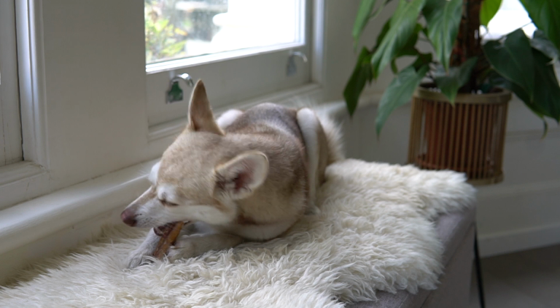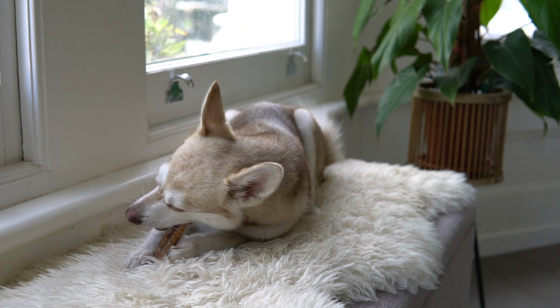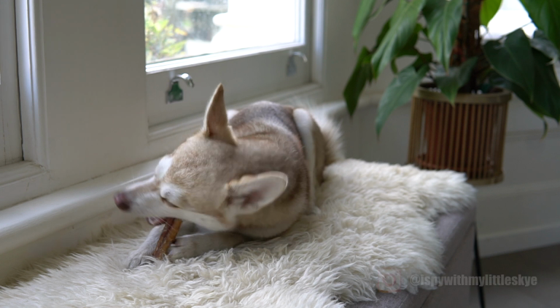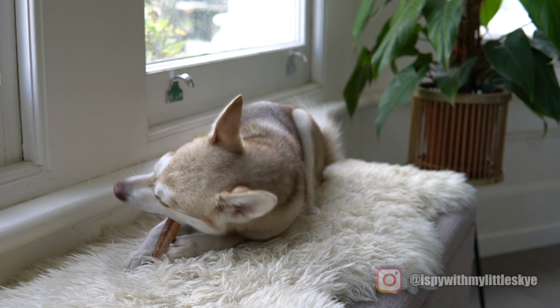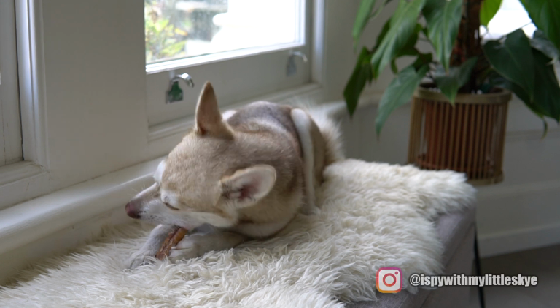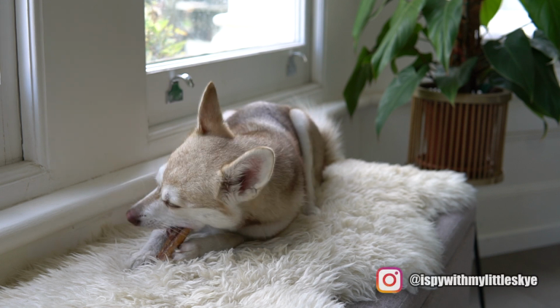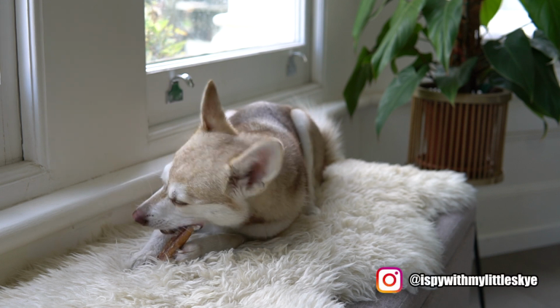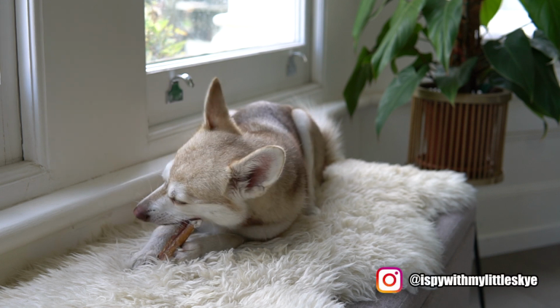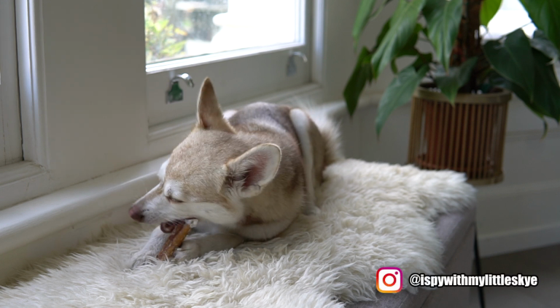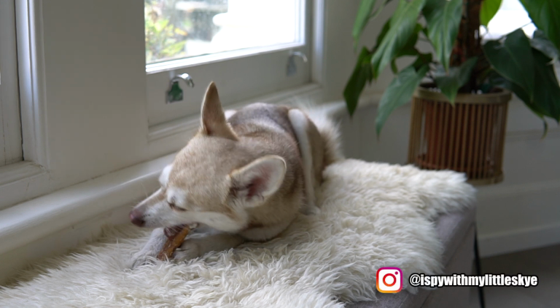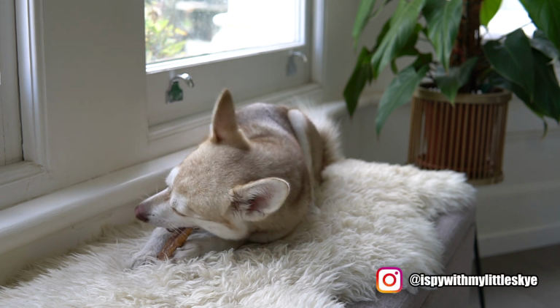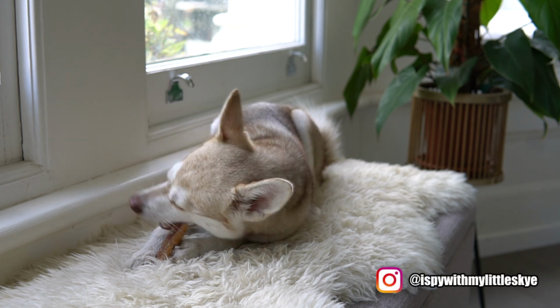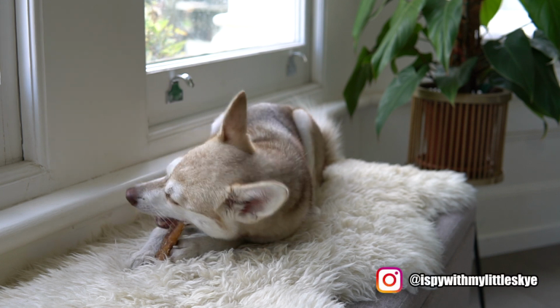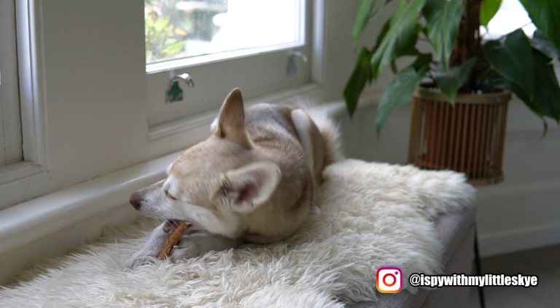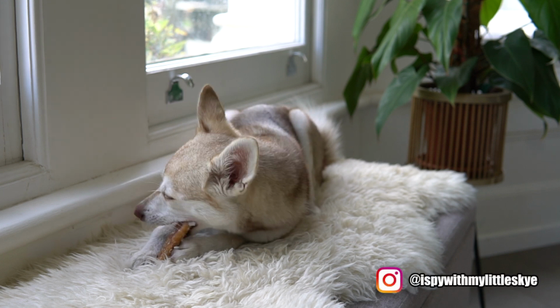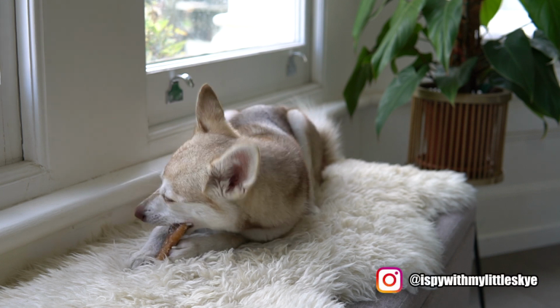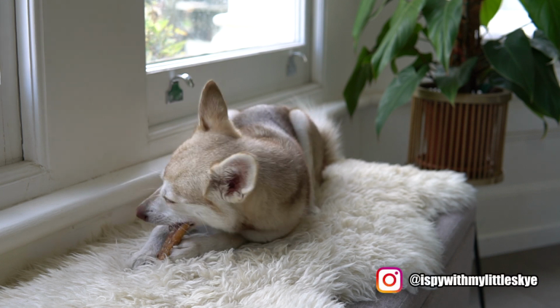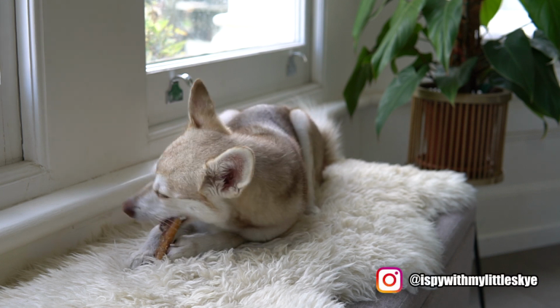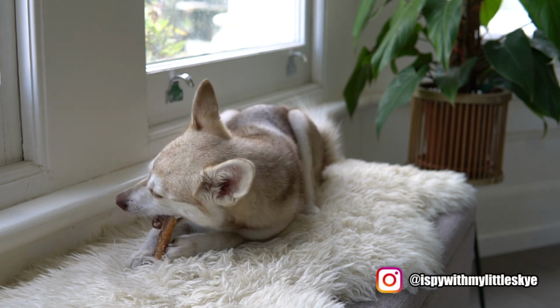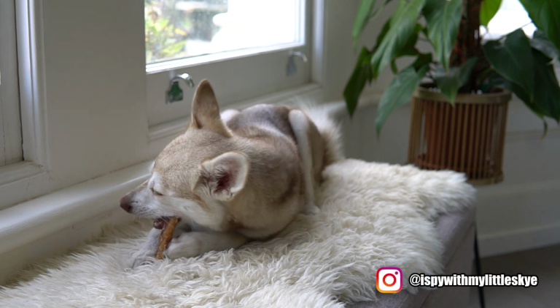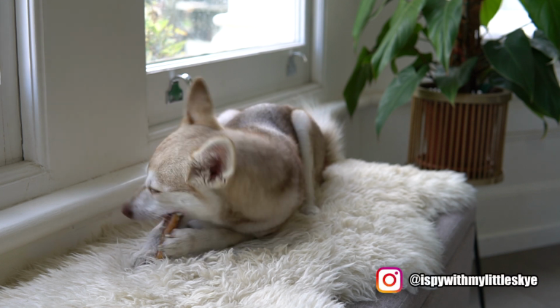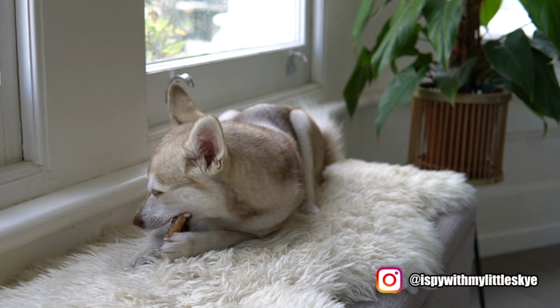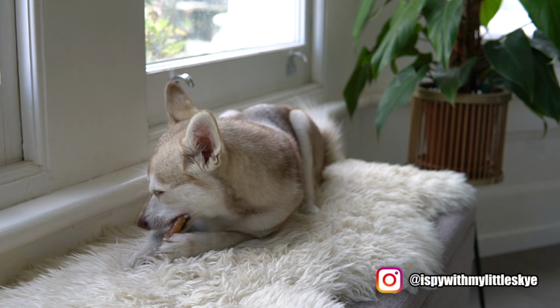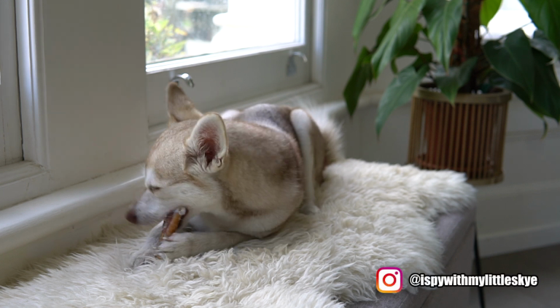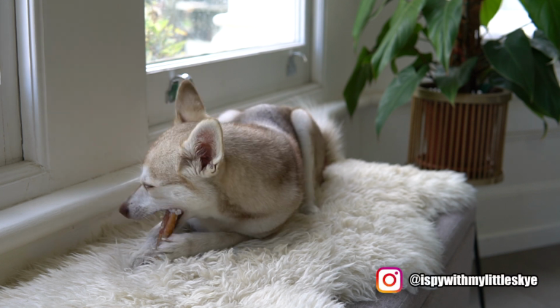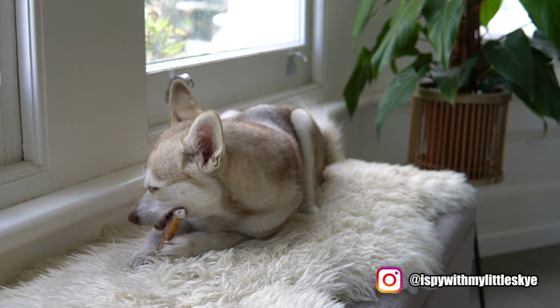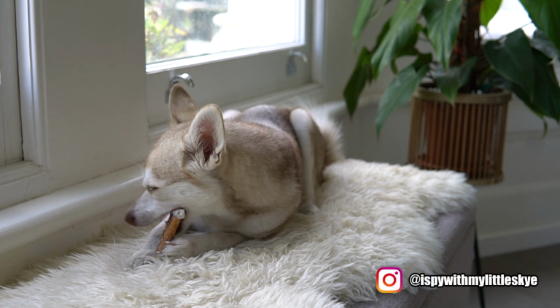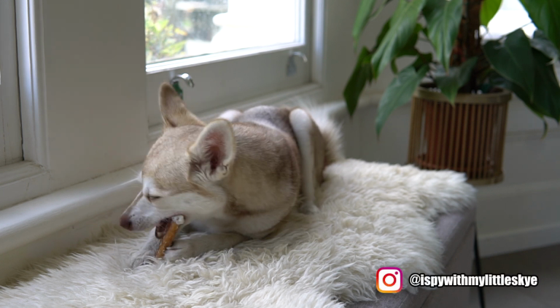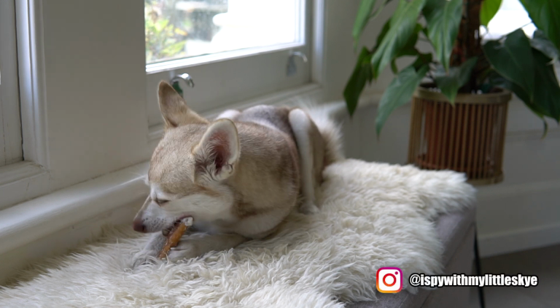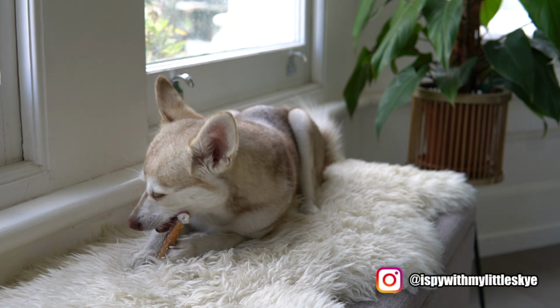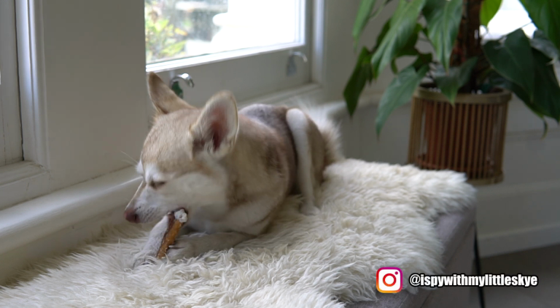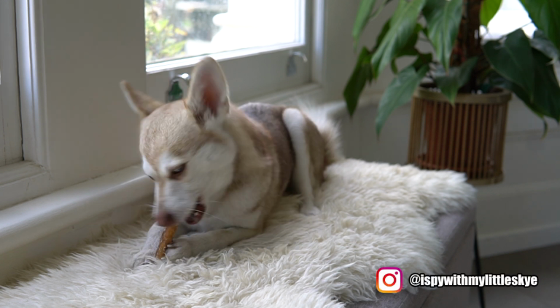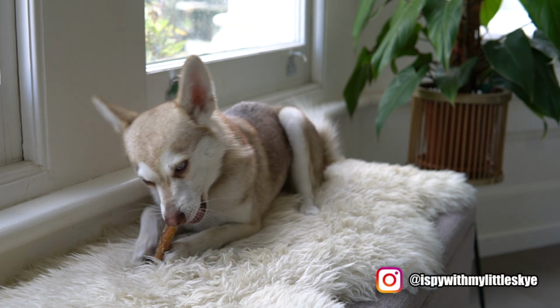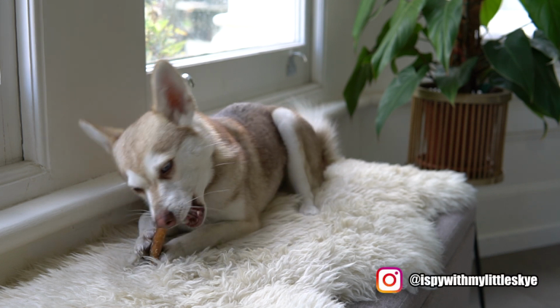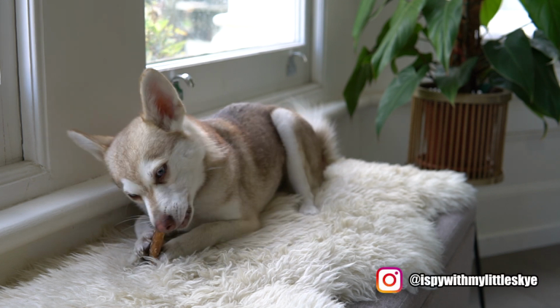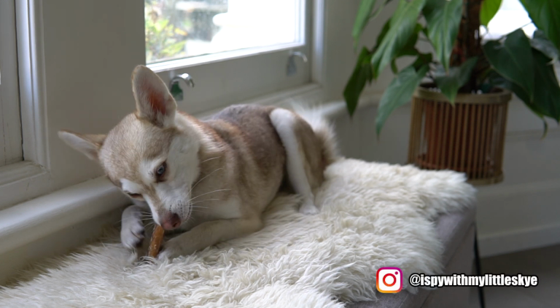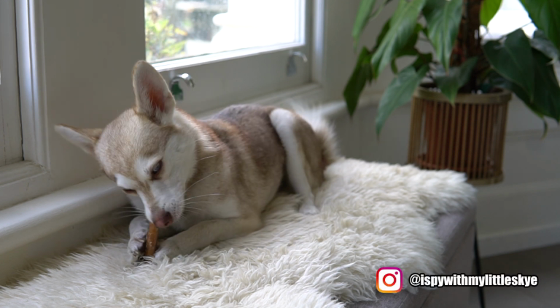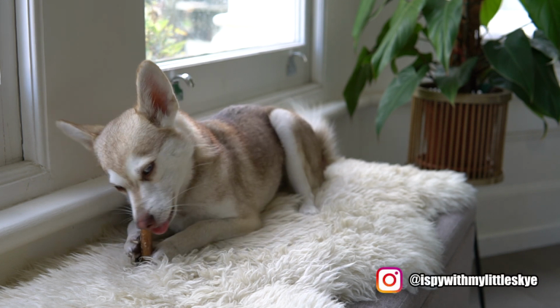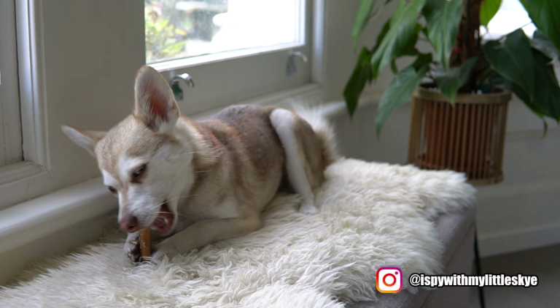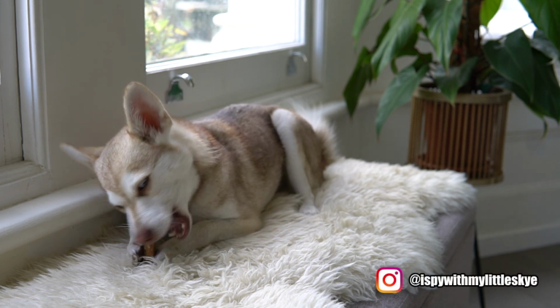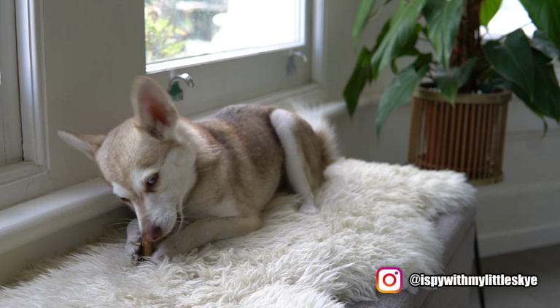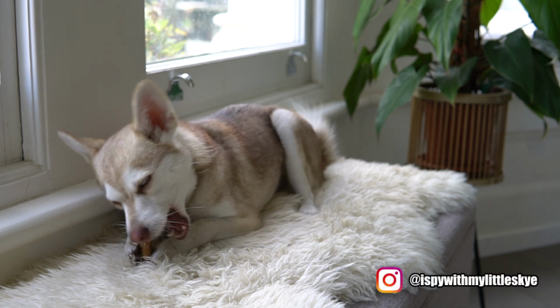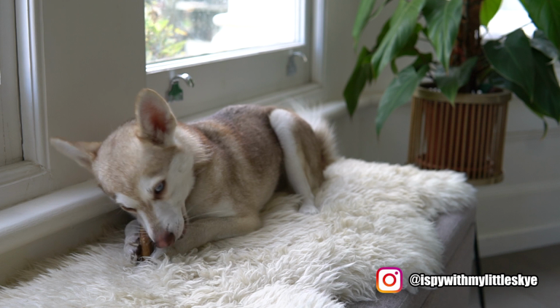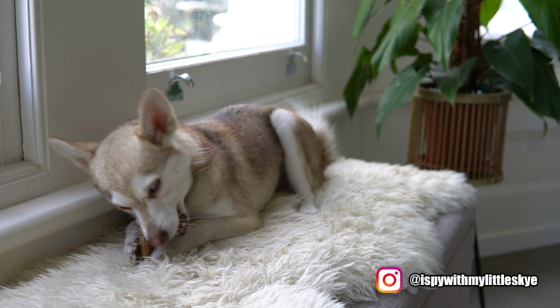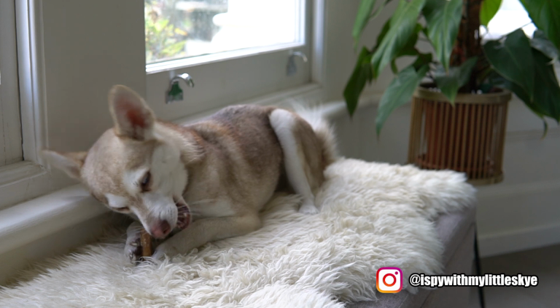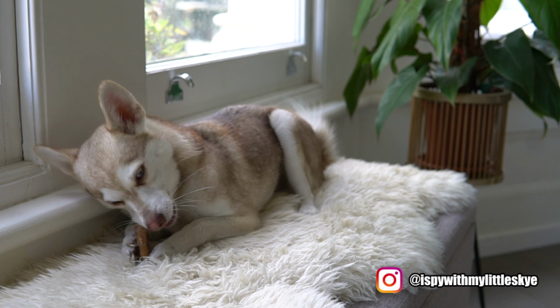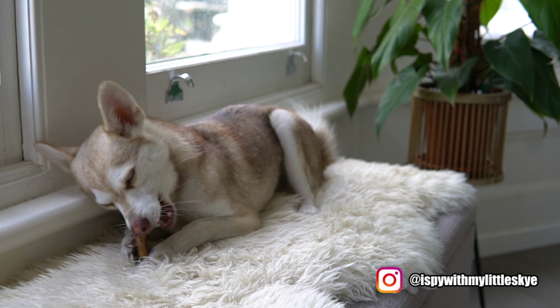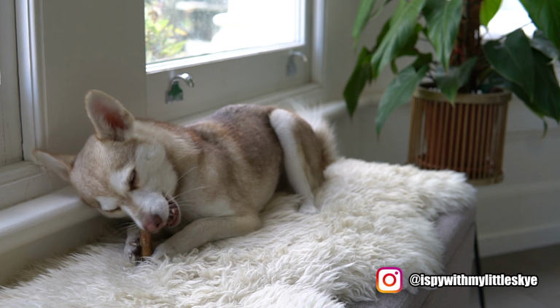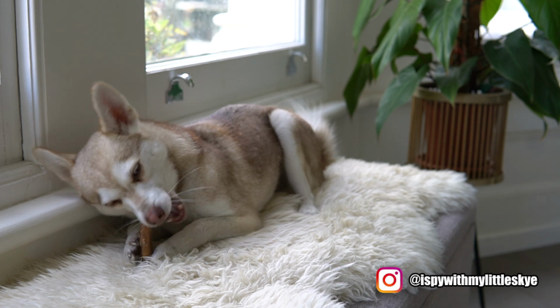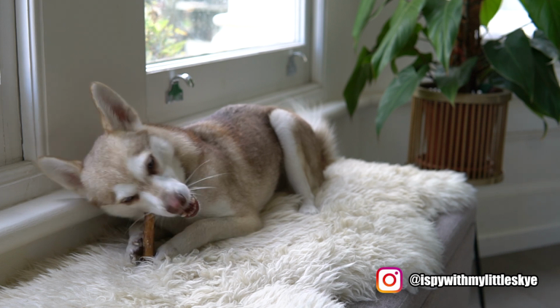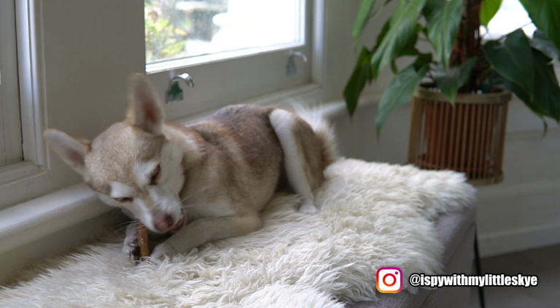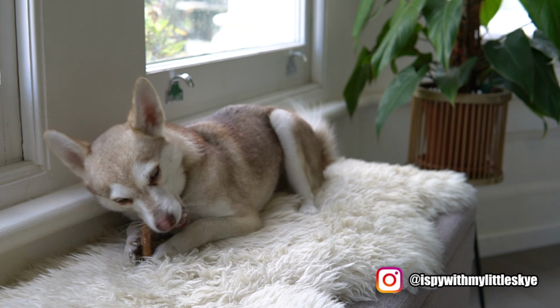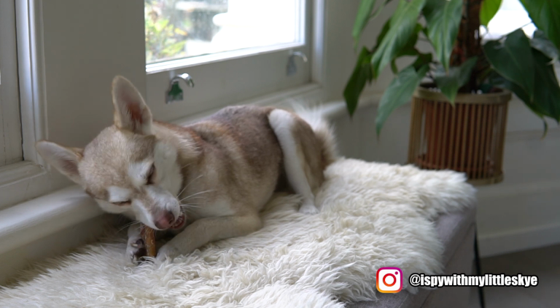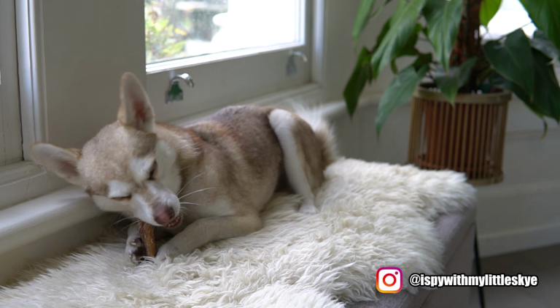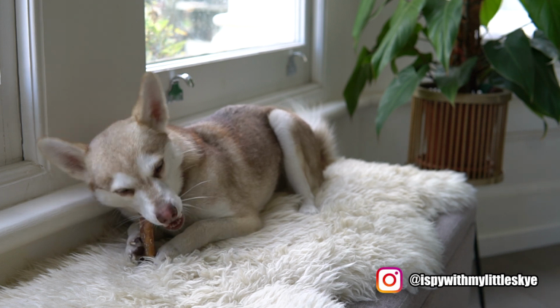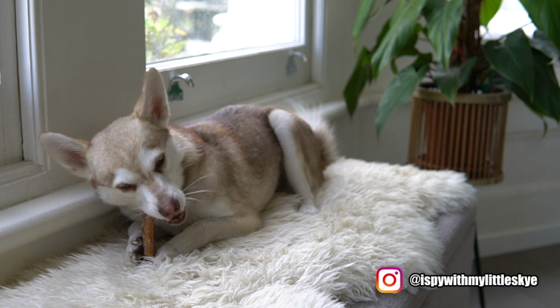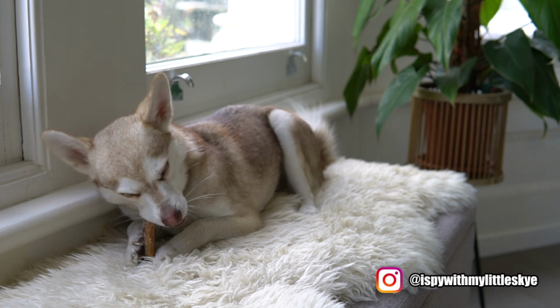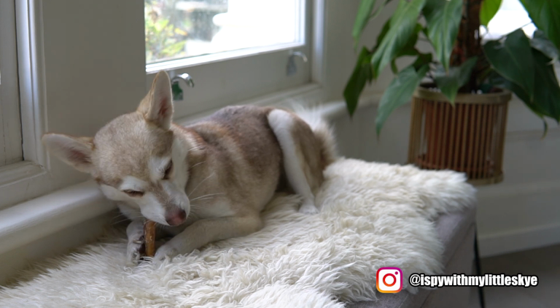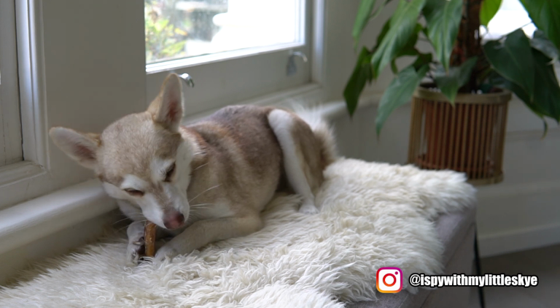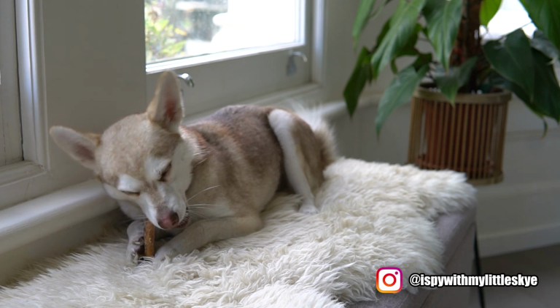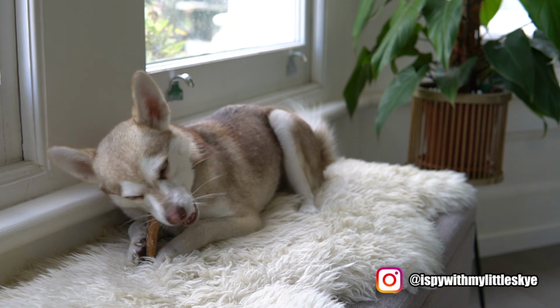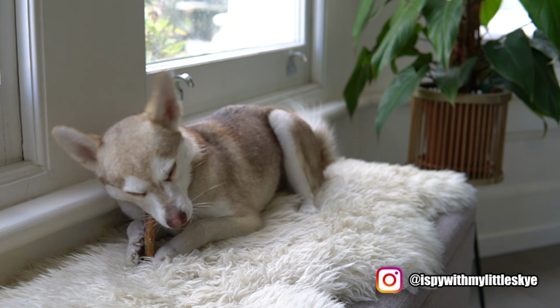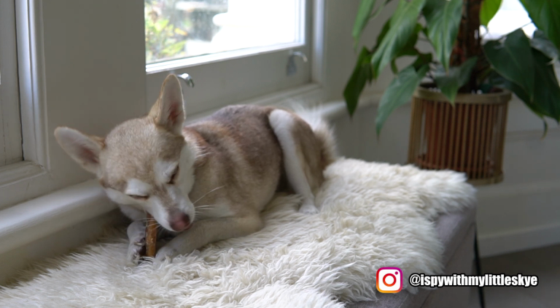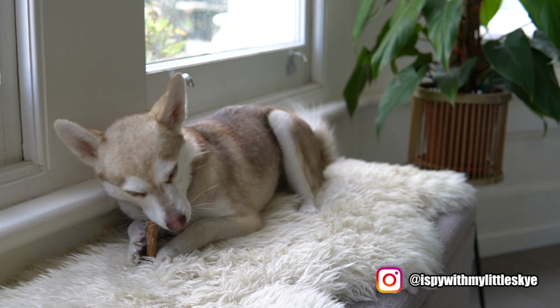Hi guys, welcome back to our YouTube channel My Alaskan Klee Kai. Today we are going to talk about some Alaskan Klee Kai colors.